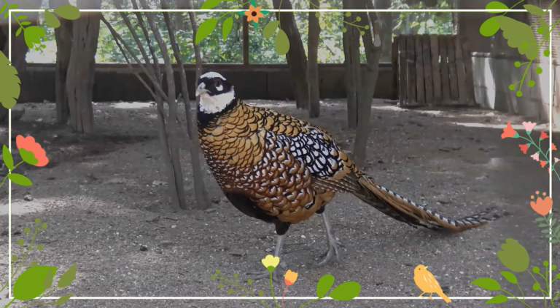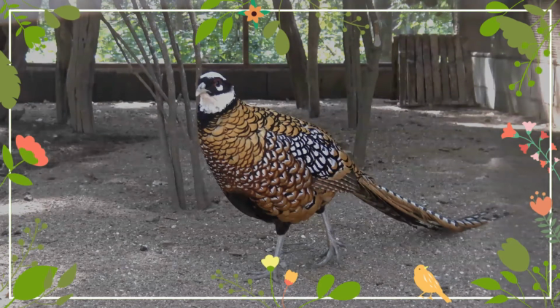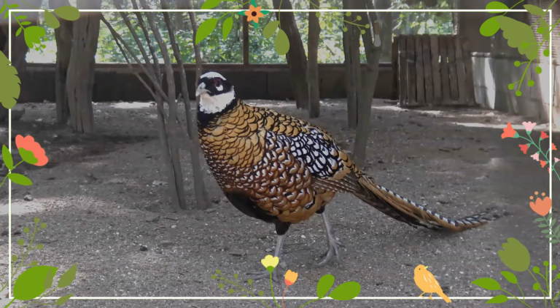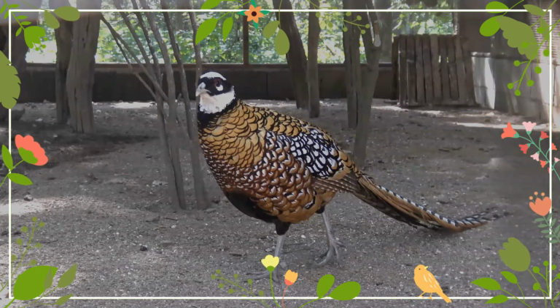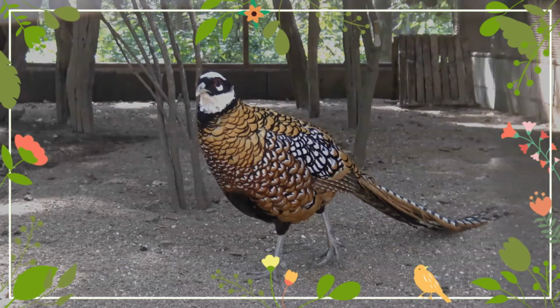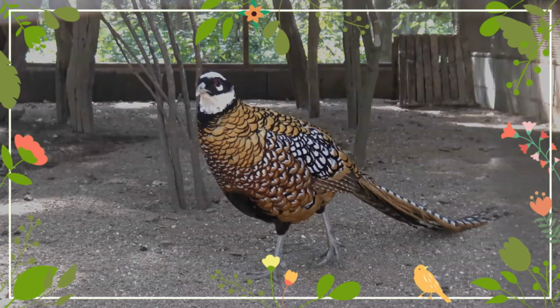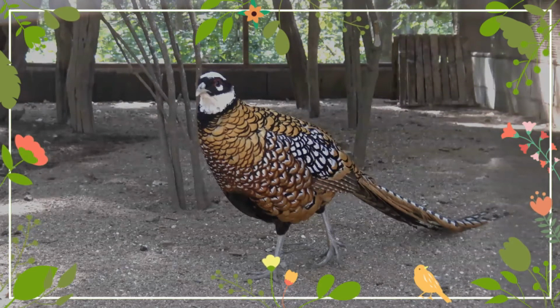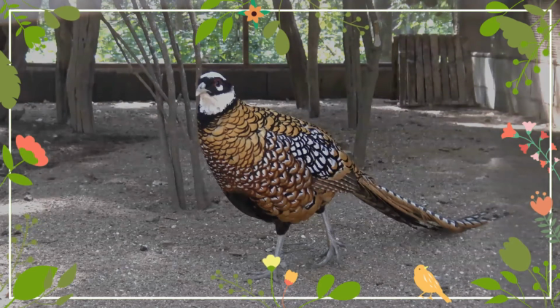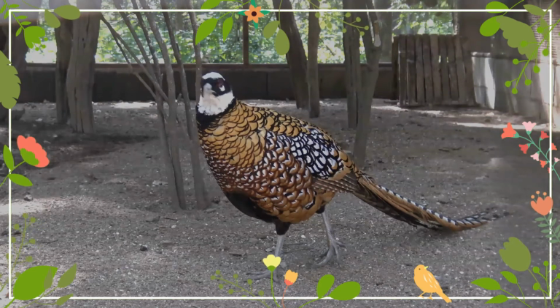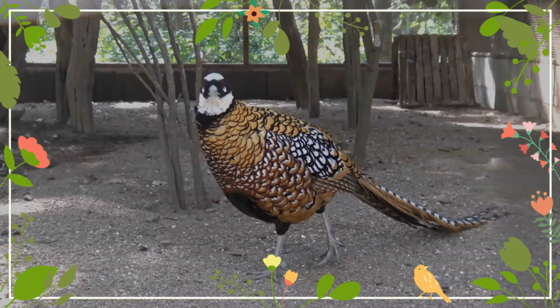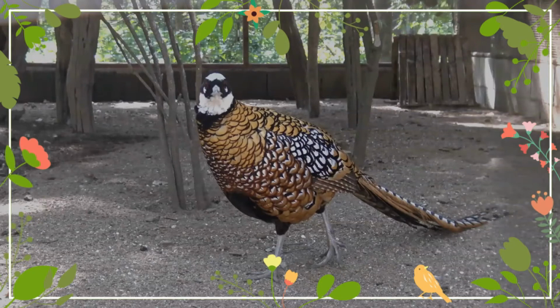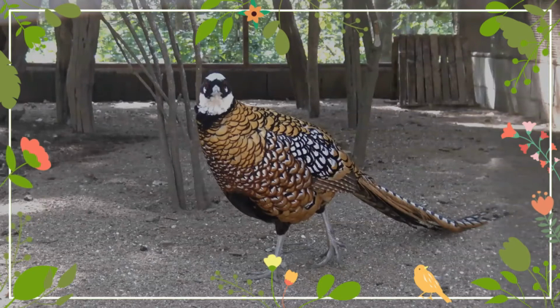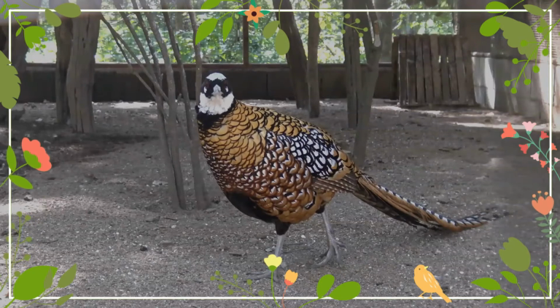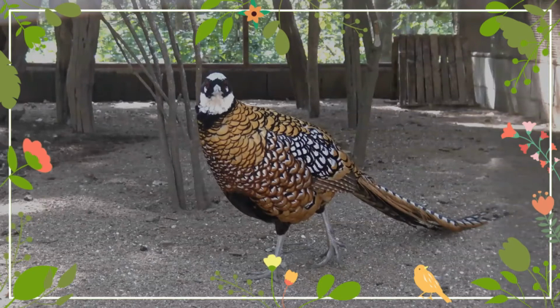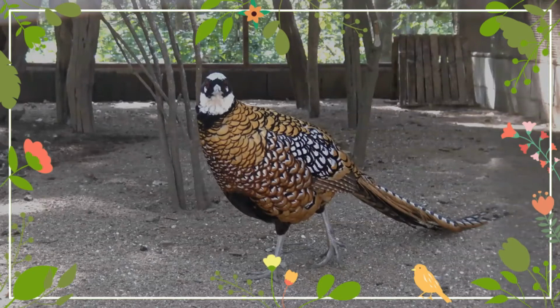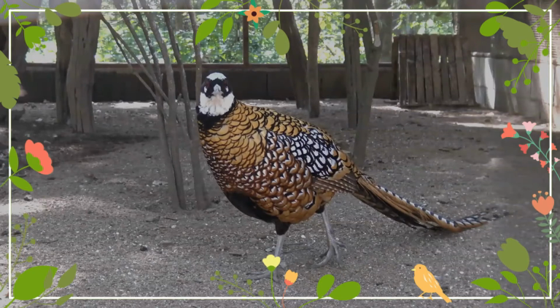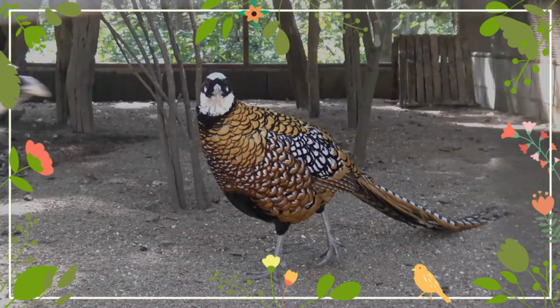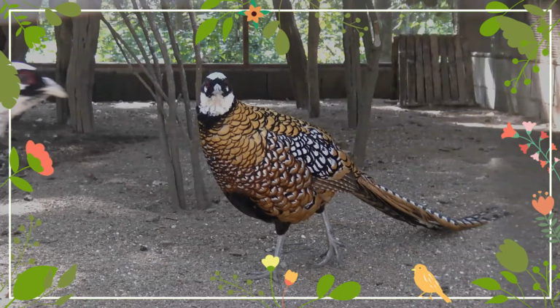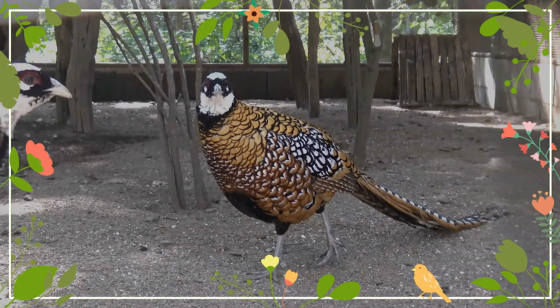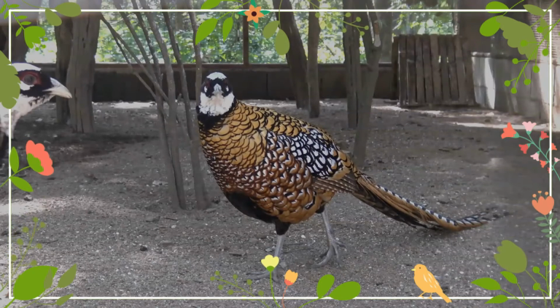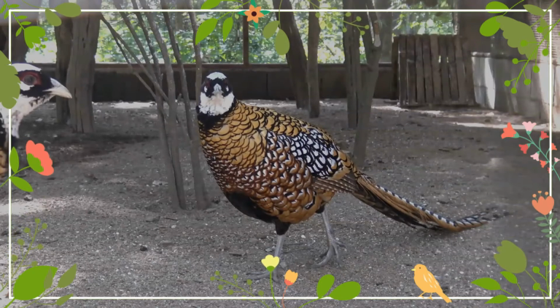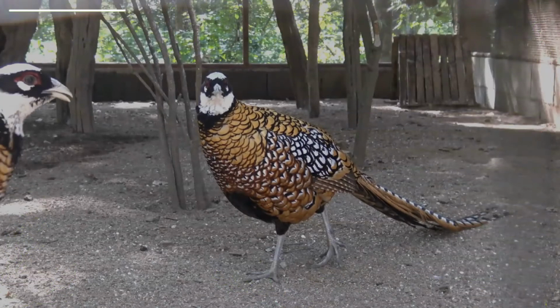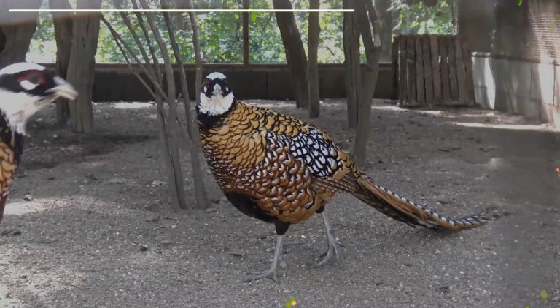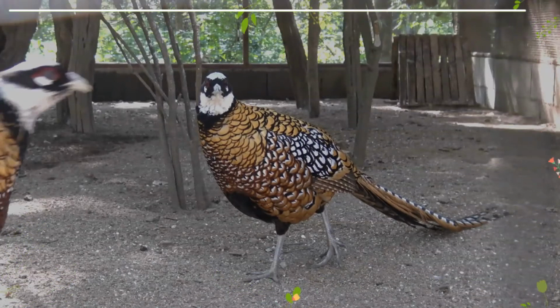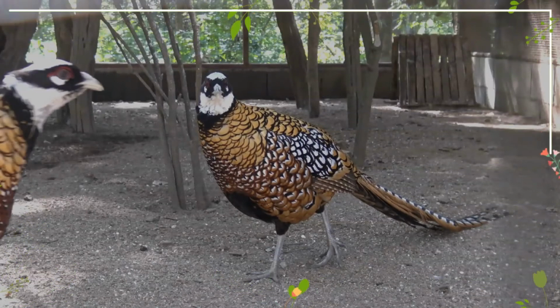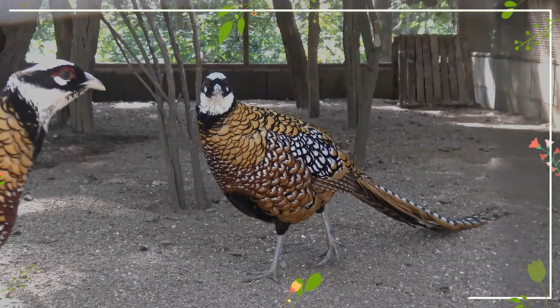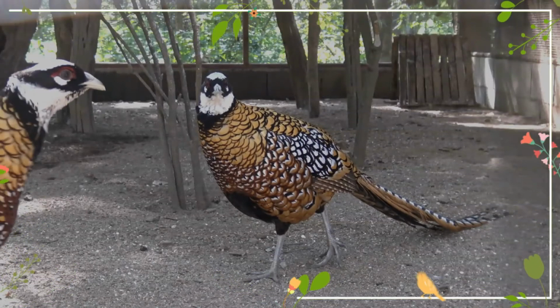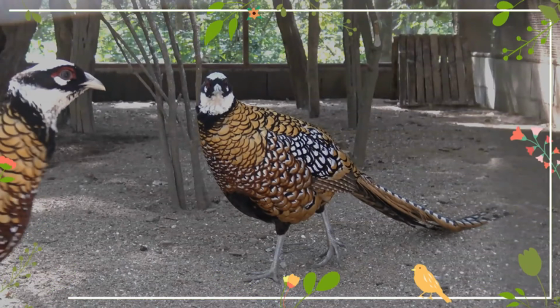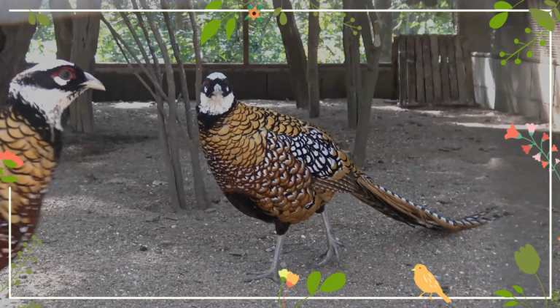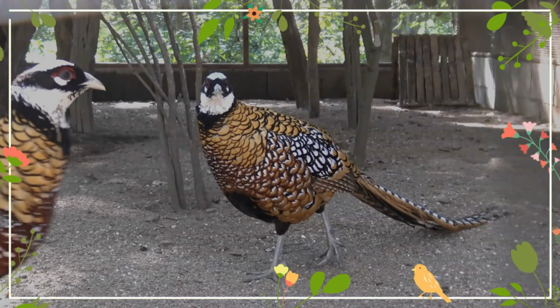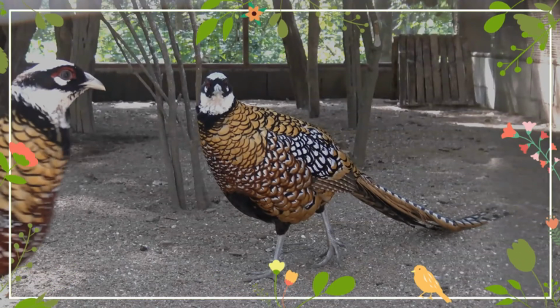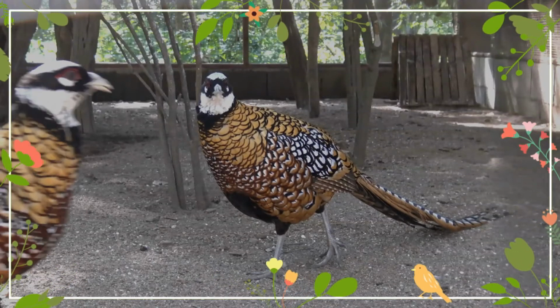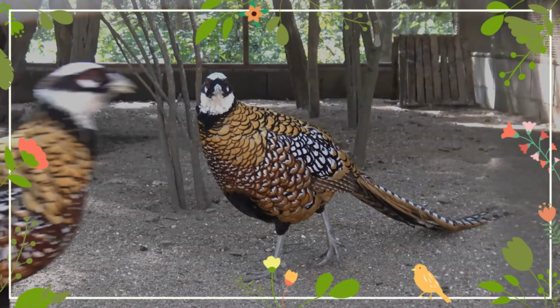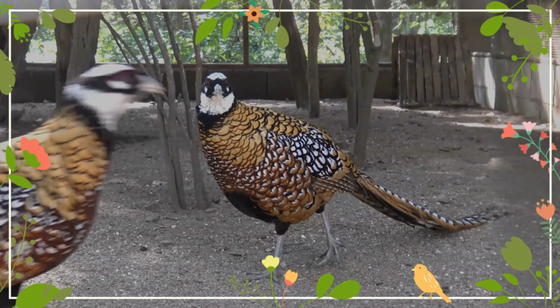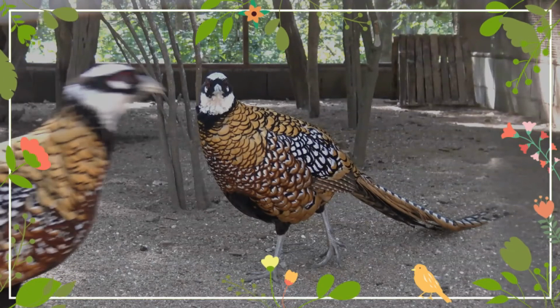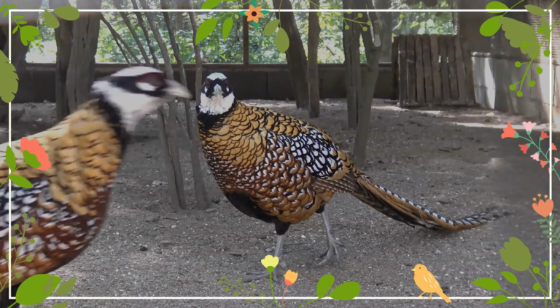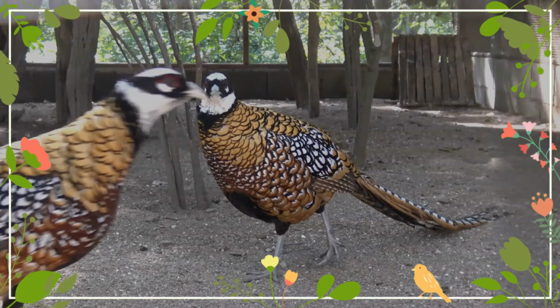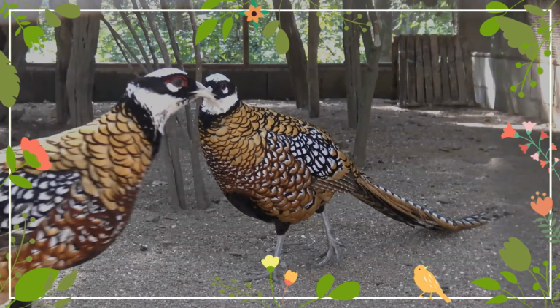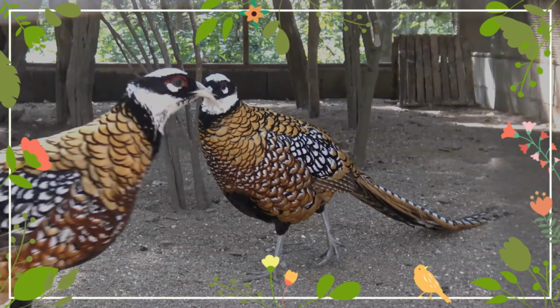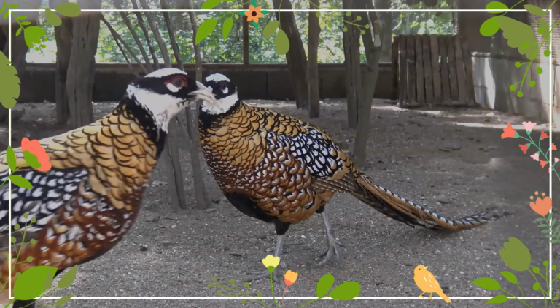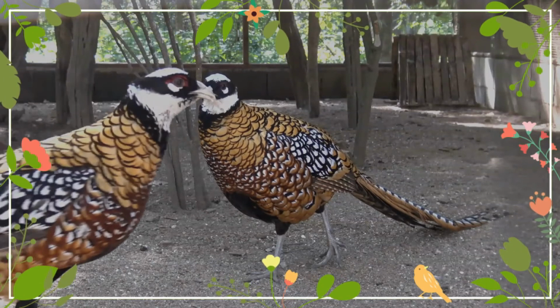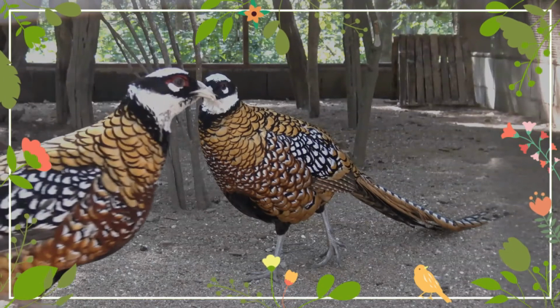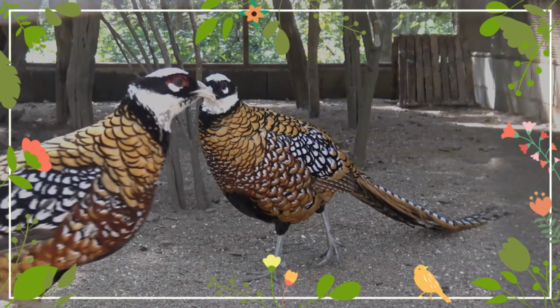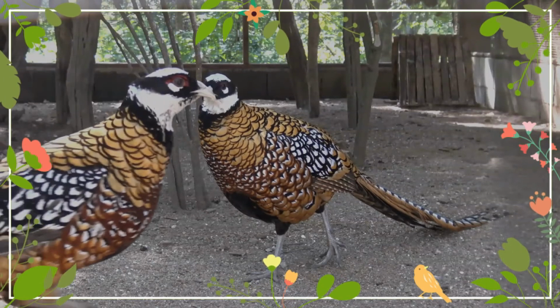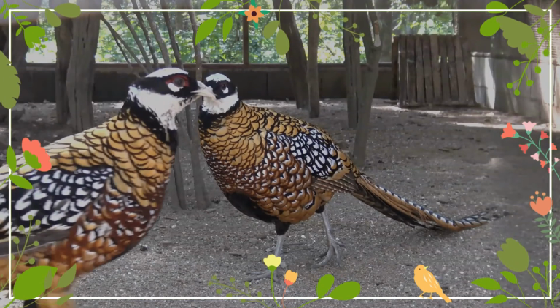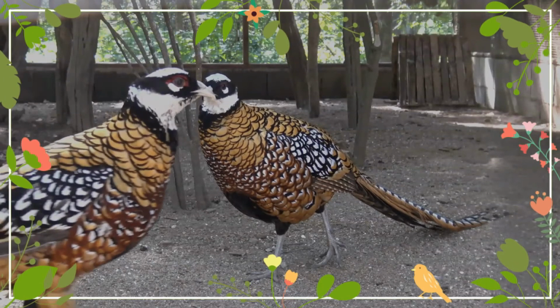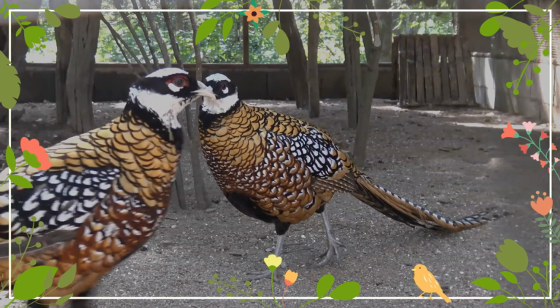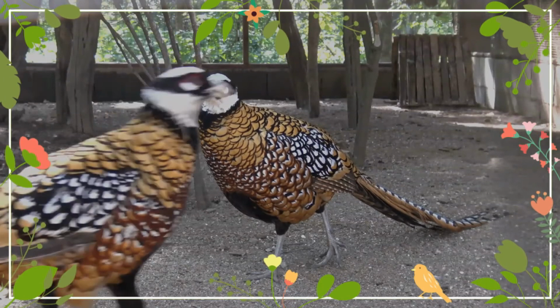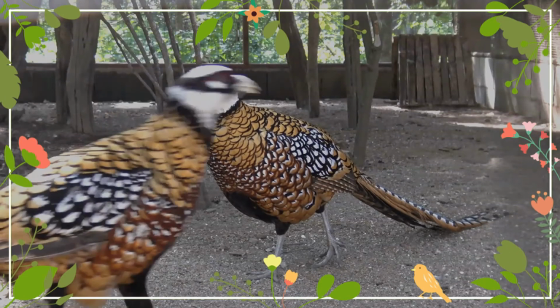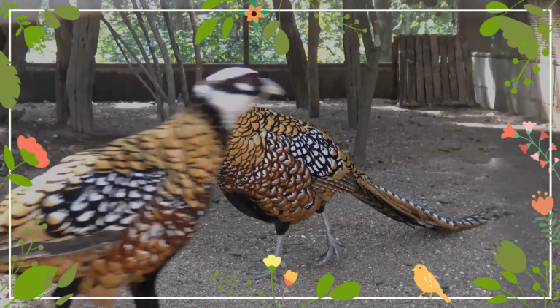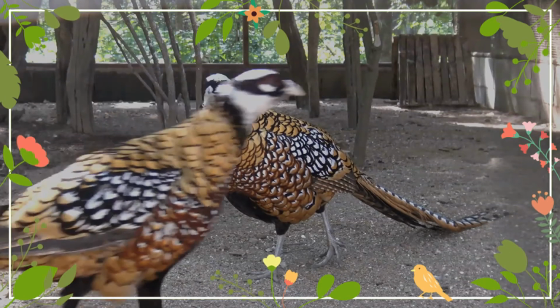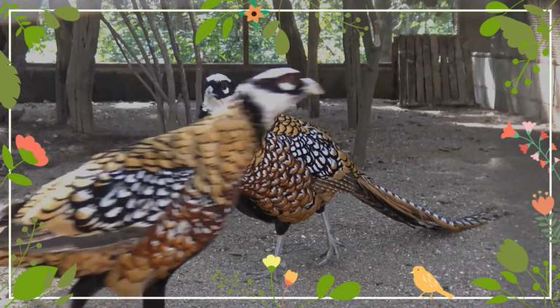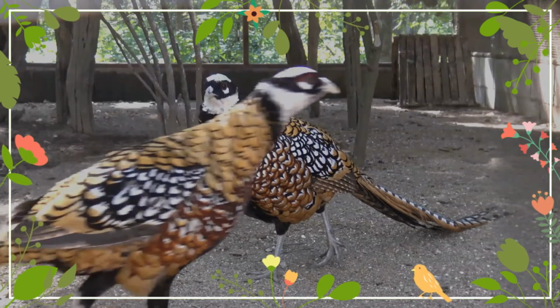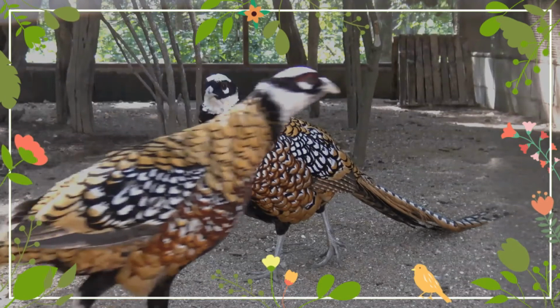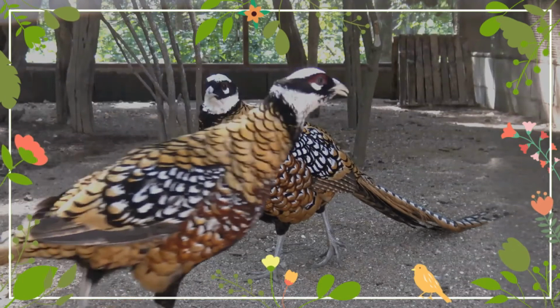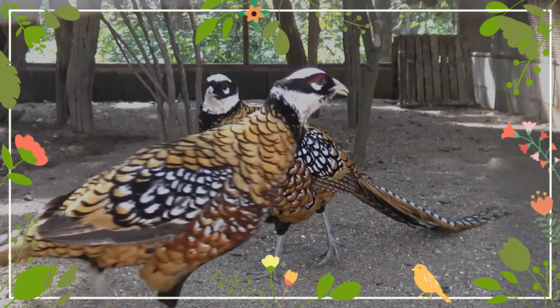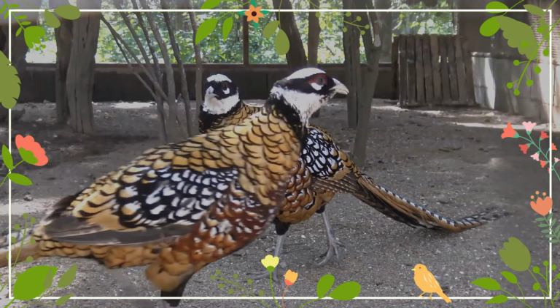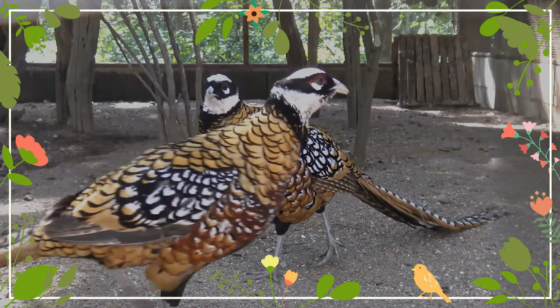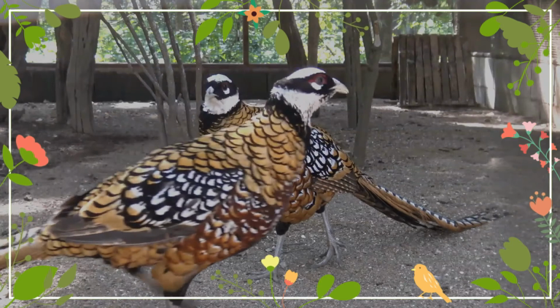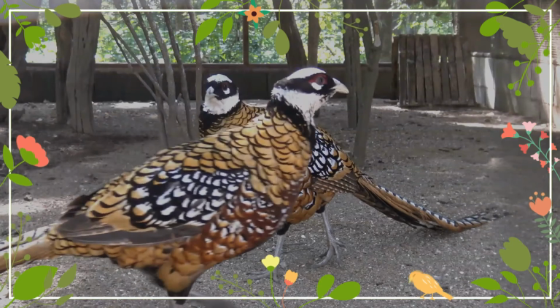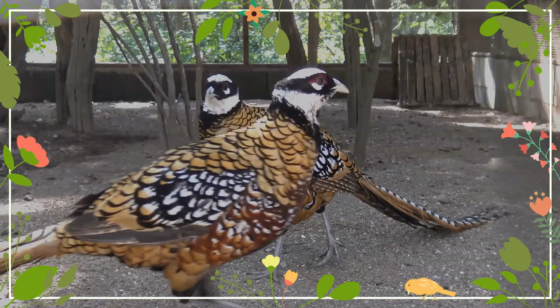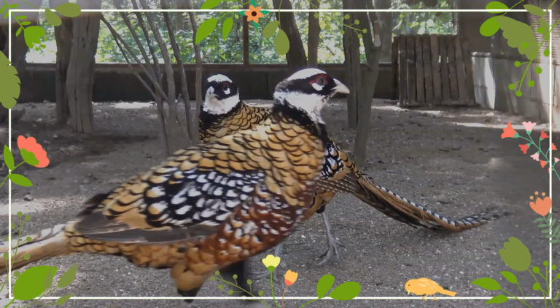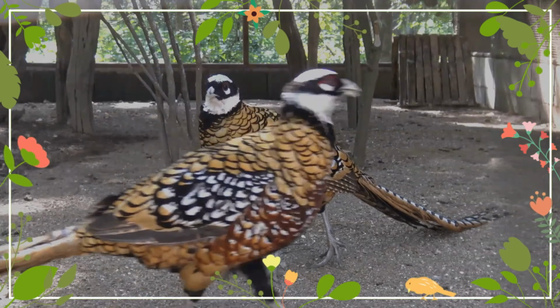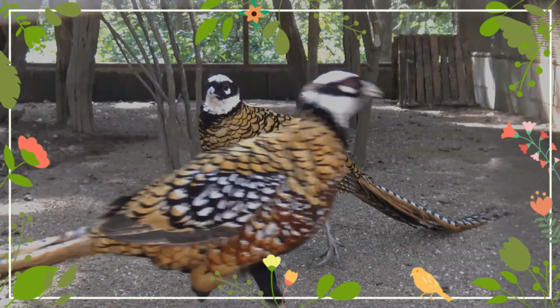Reeves's pheasants are often aggressive towards humans, animals, and other pheasants, particularly during the breeding season.